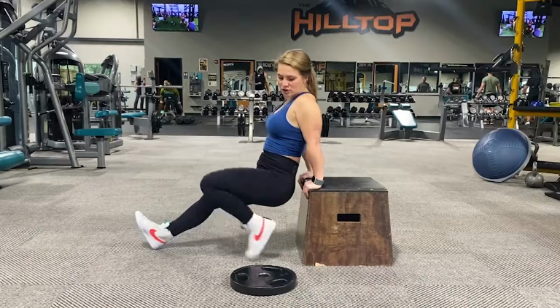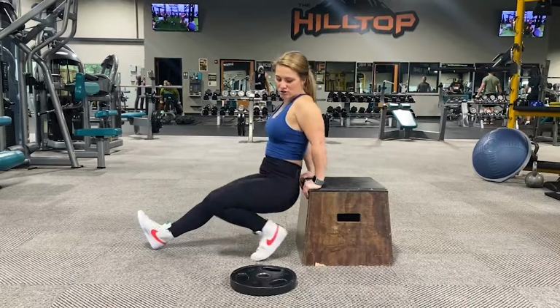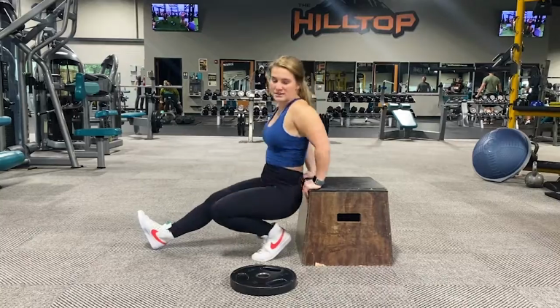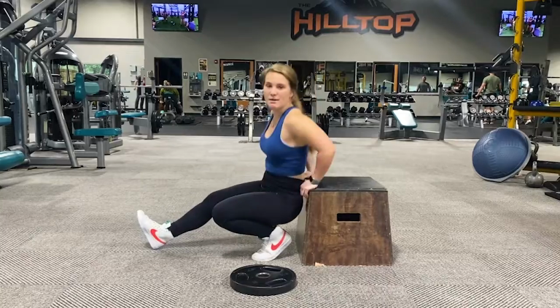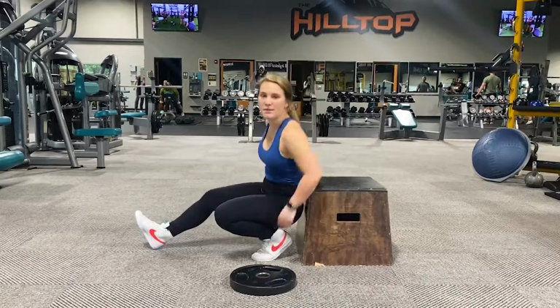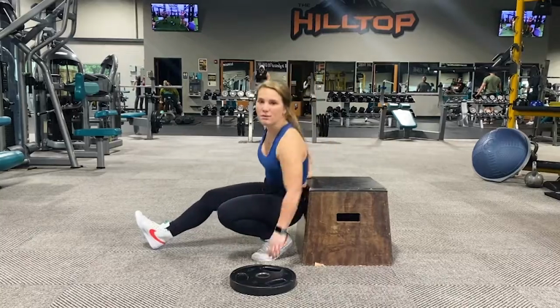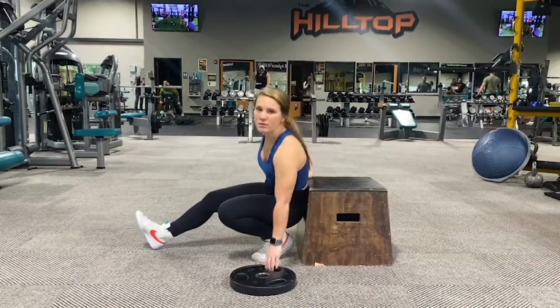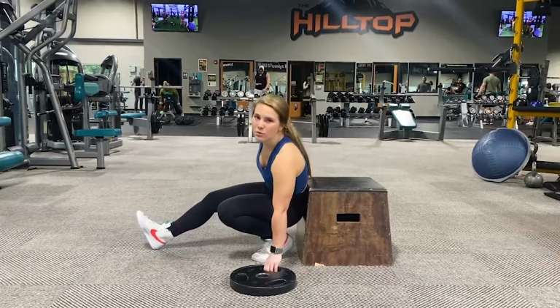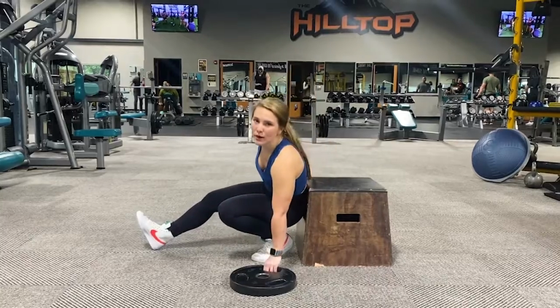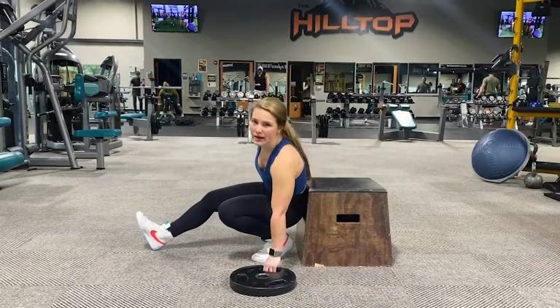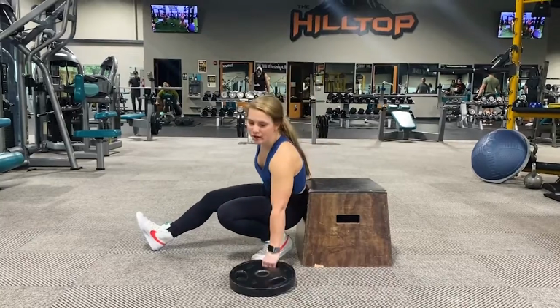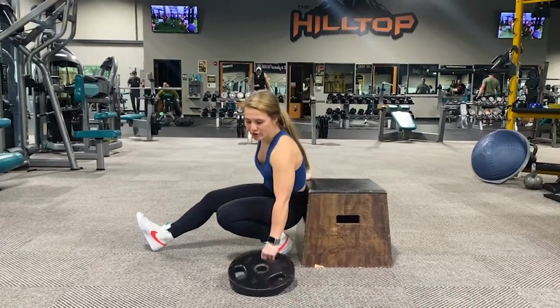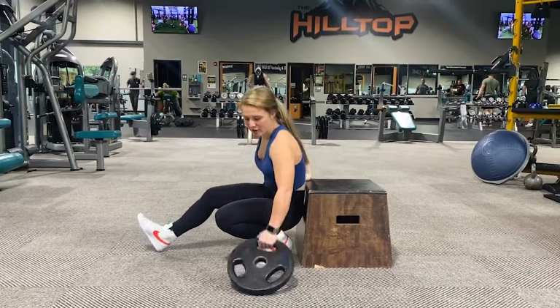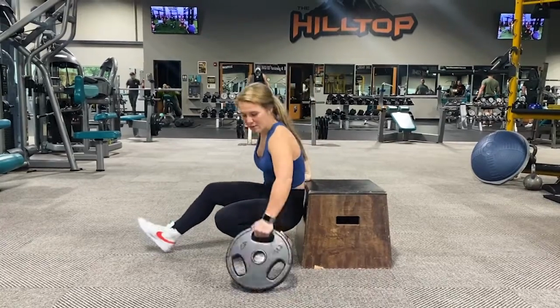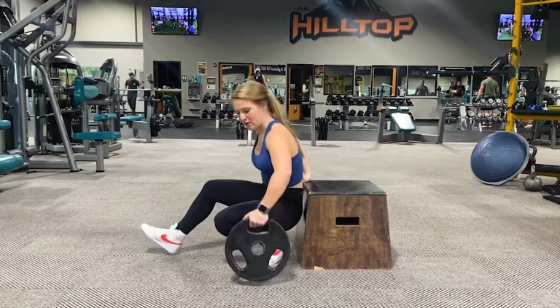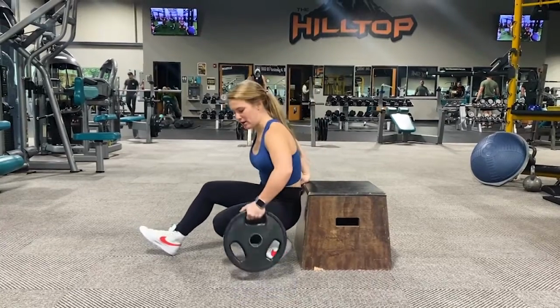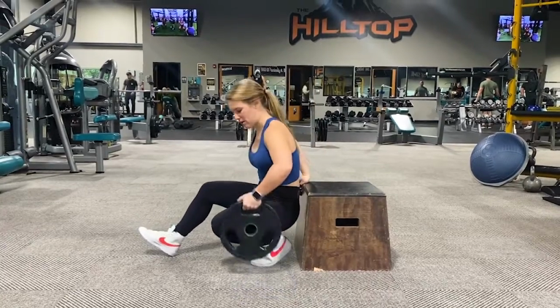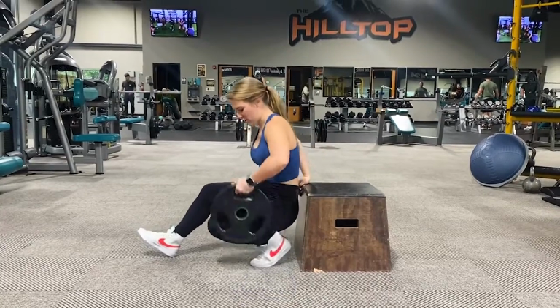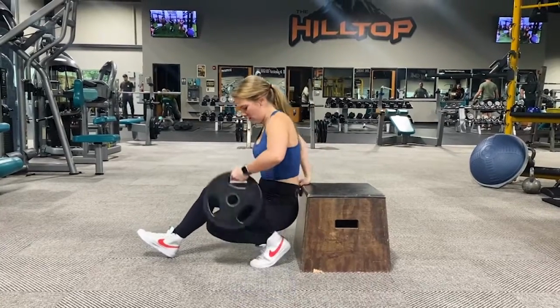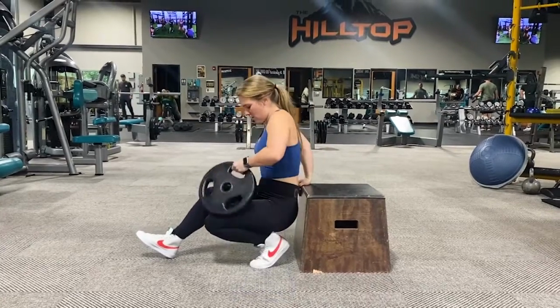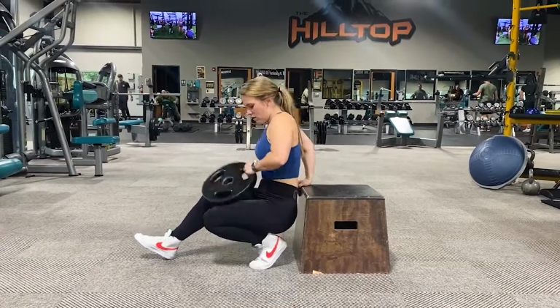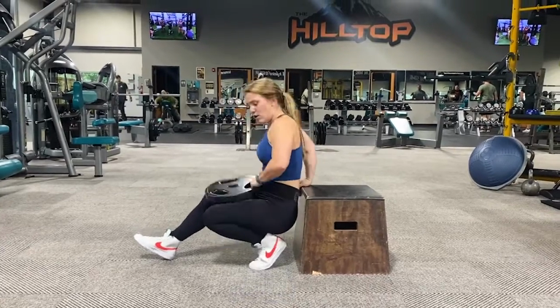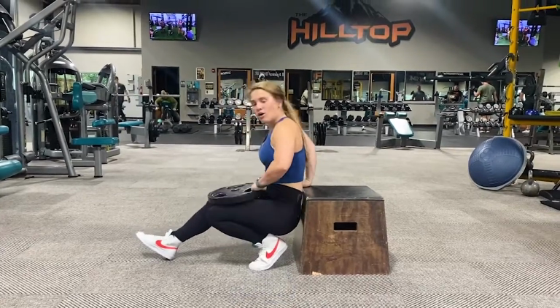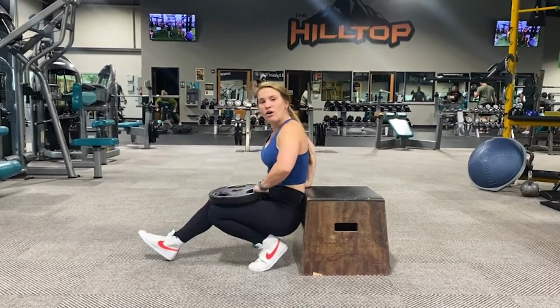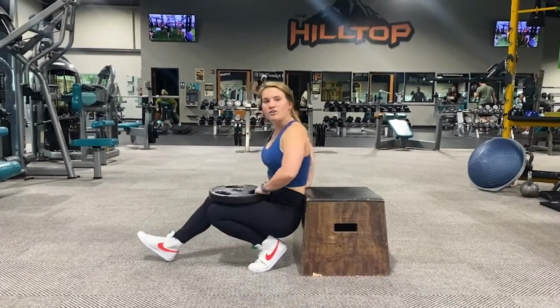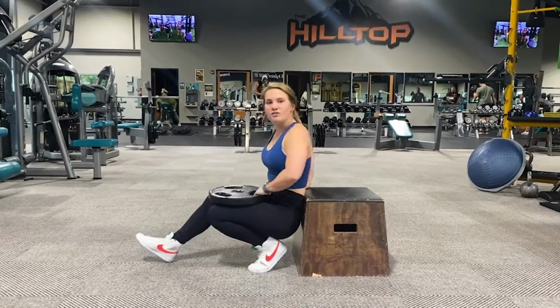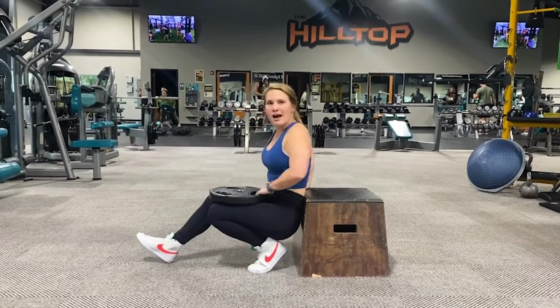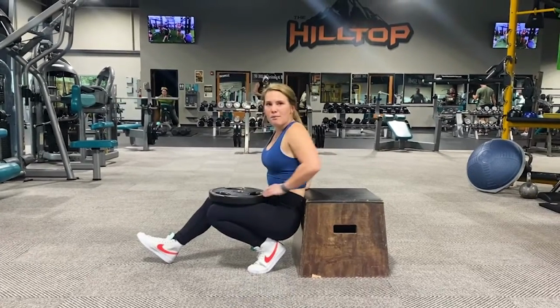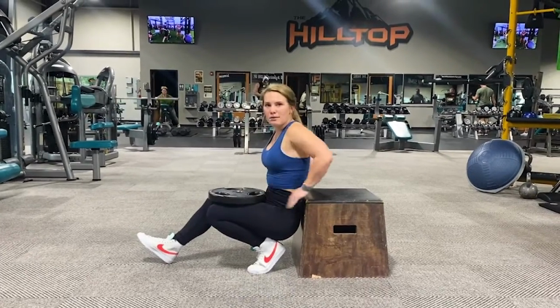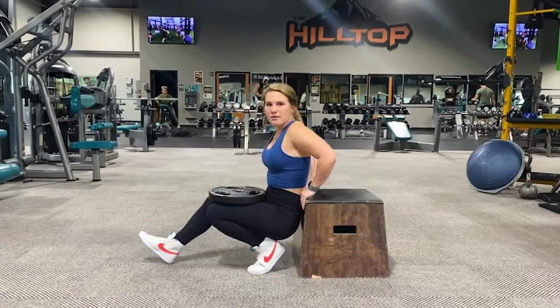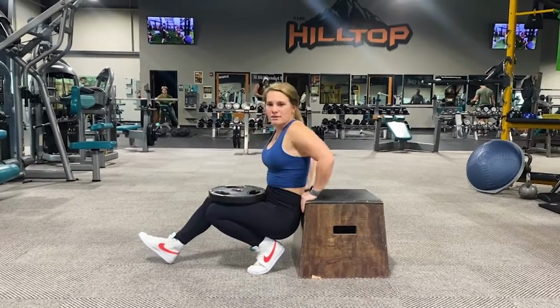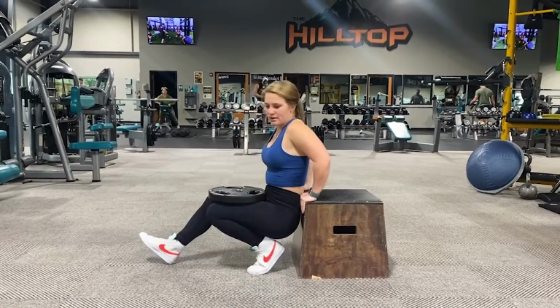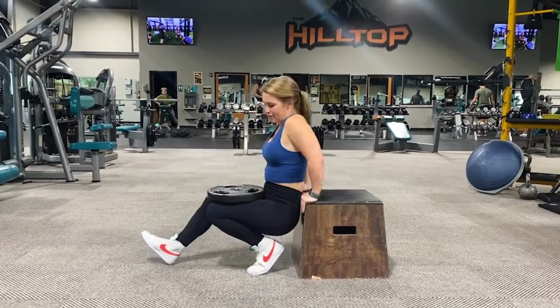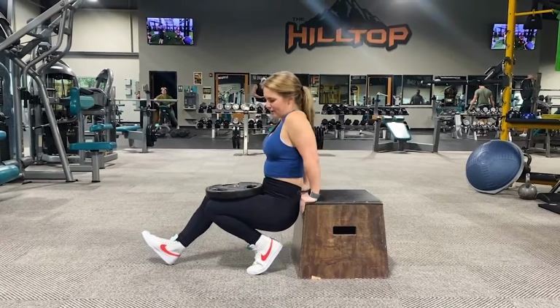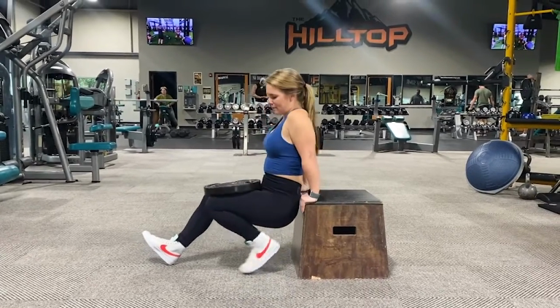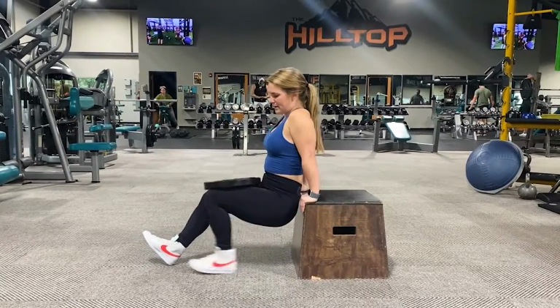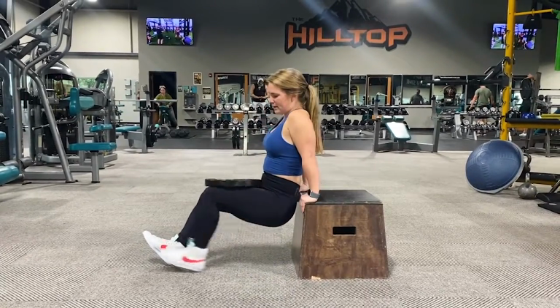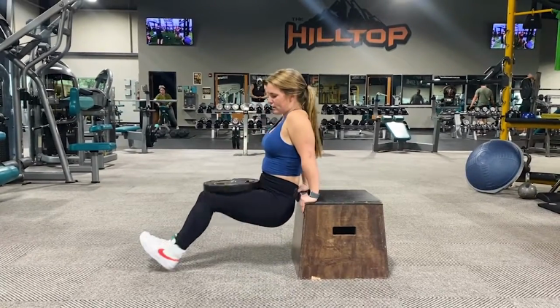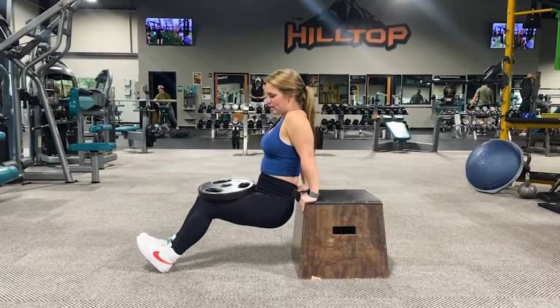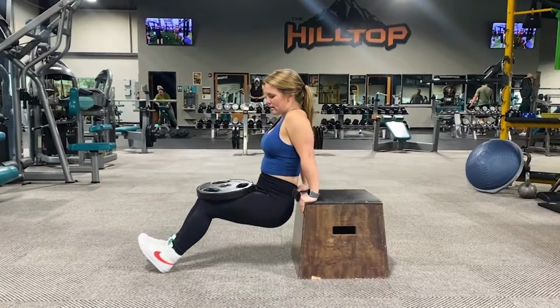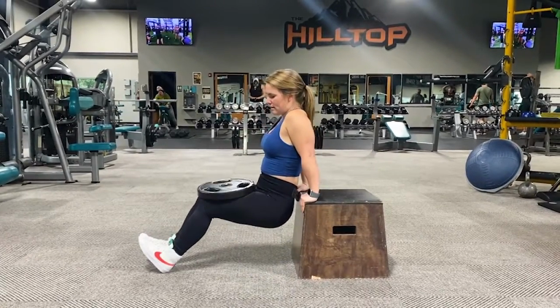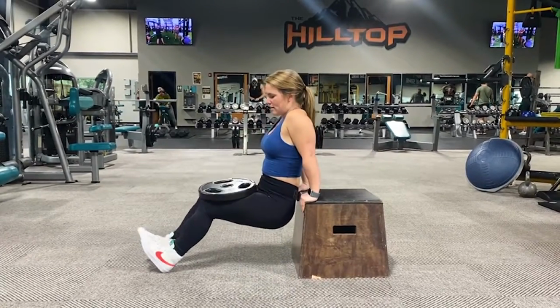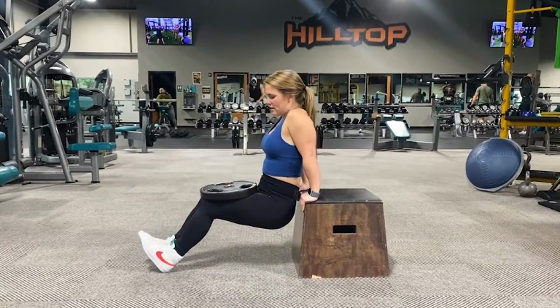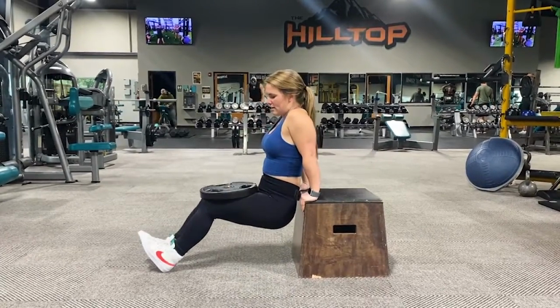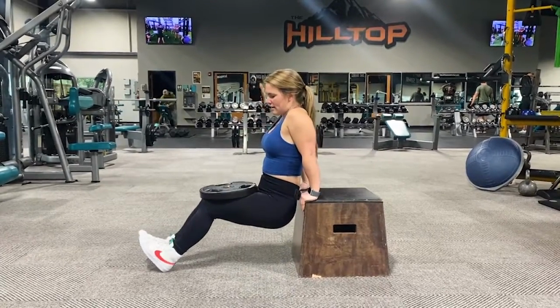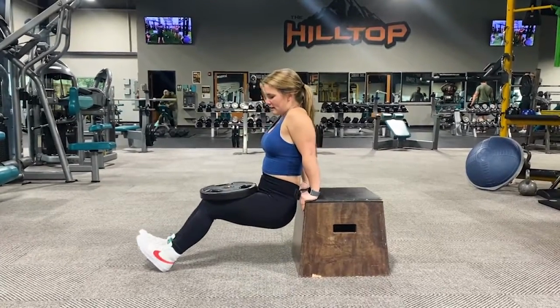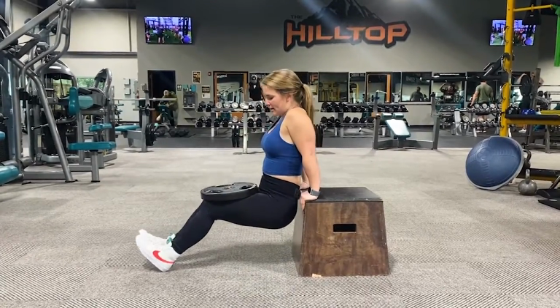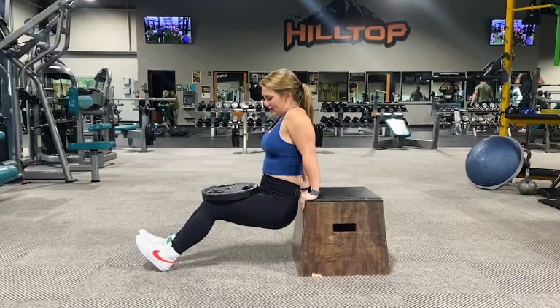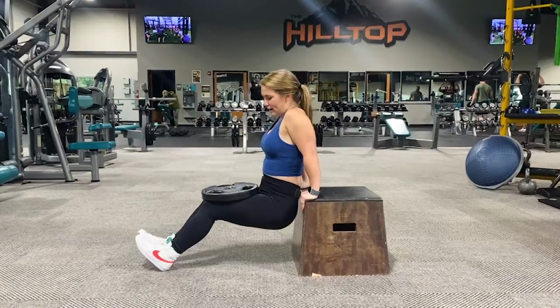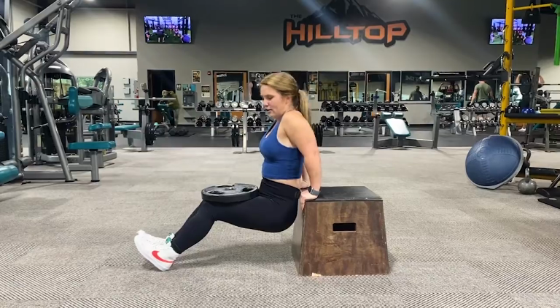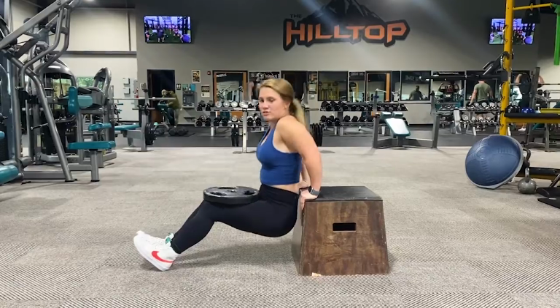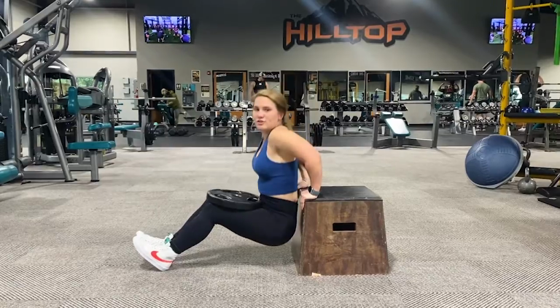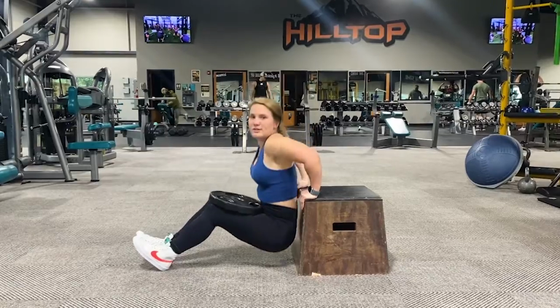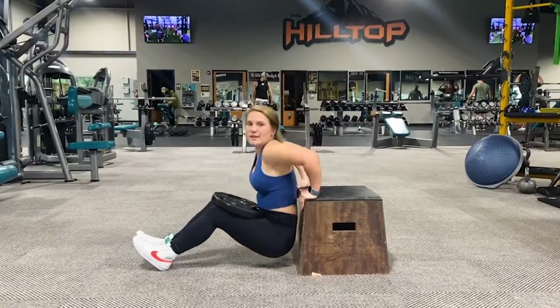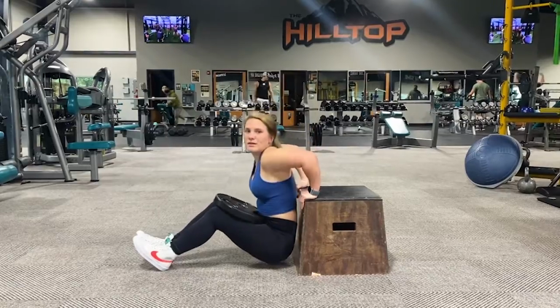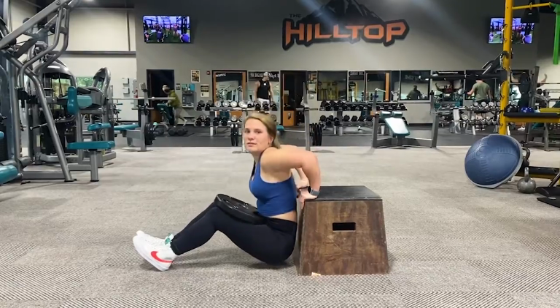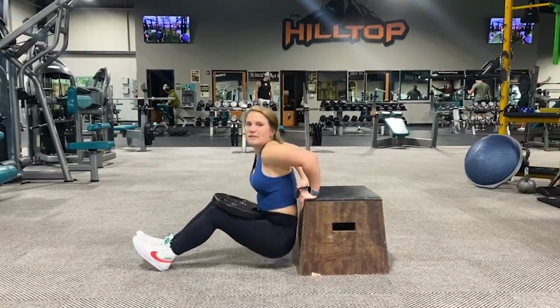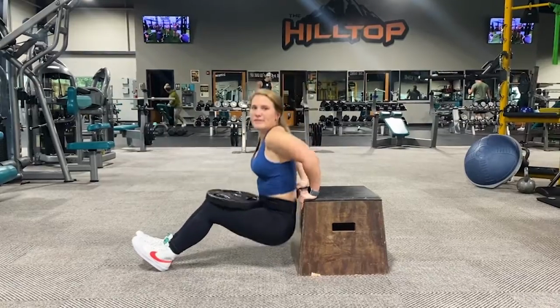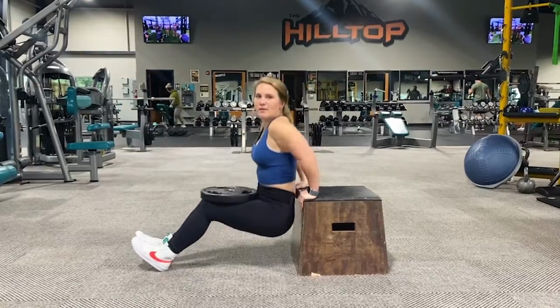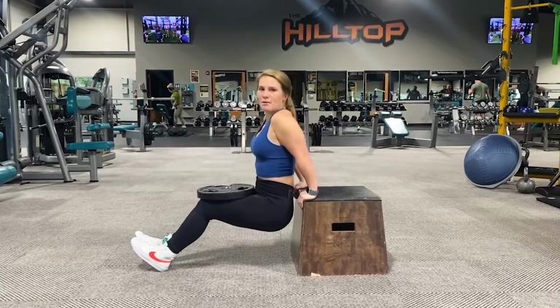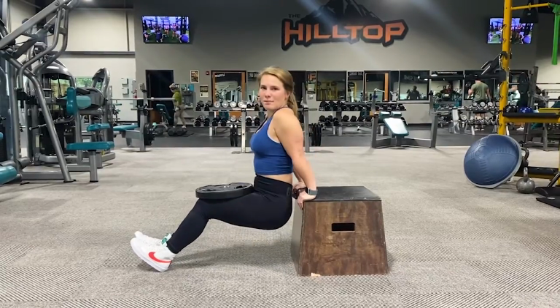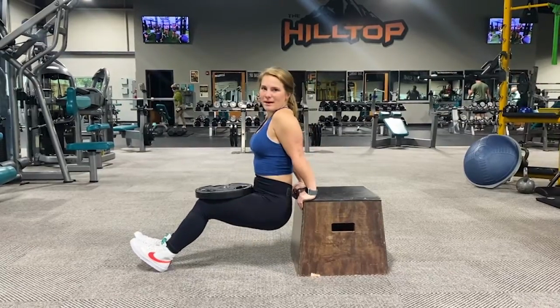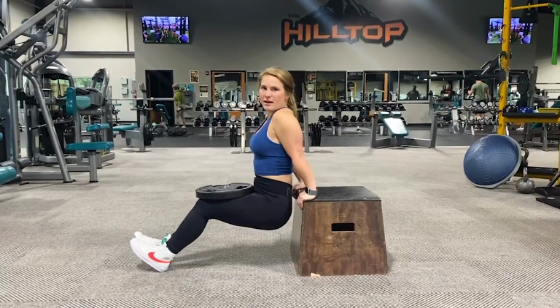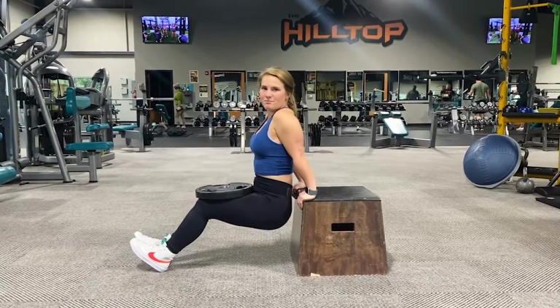Same thing with the weight — you're going to put it on your lap, go straight down, and then come right back up.